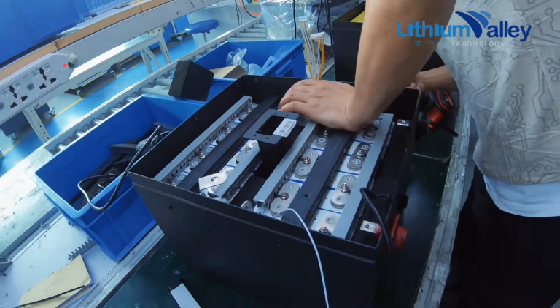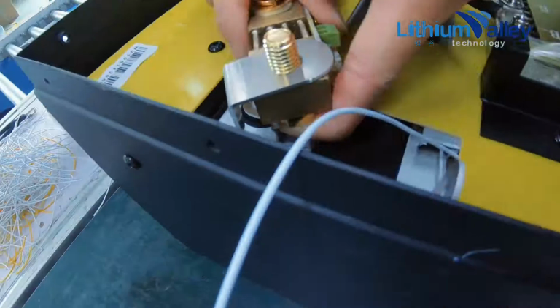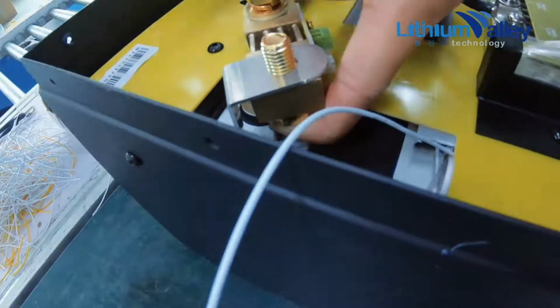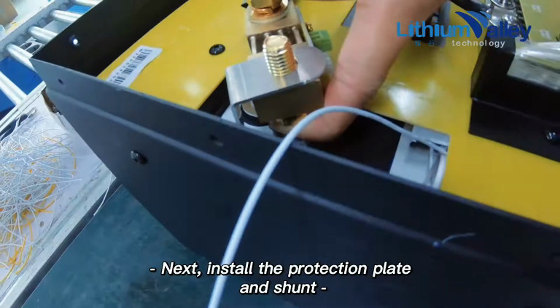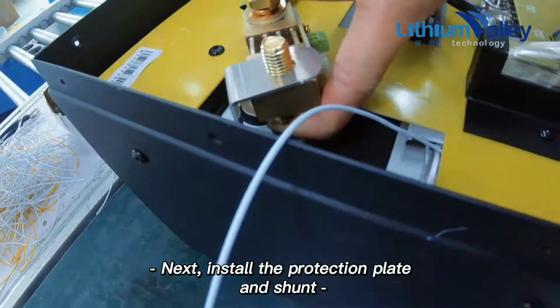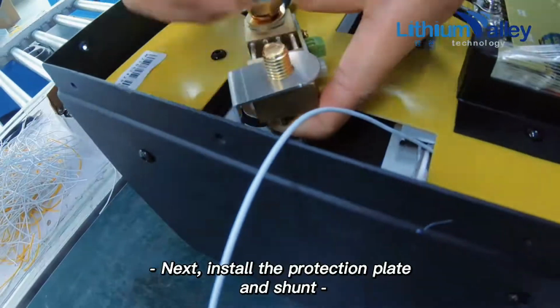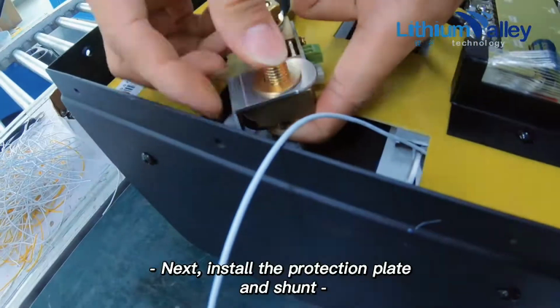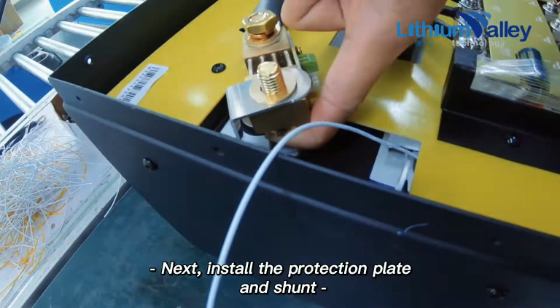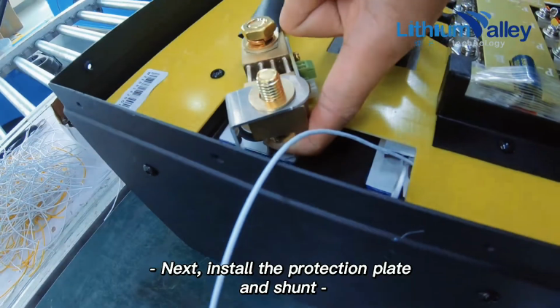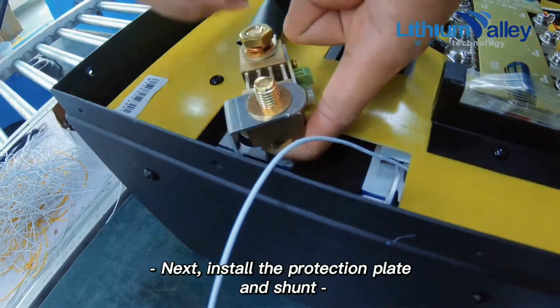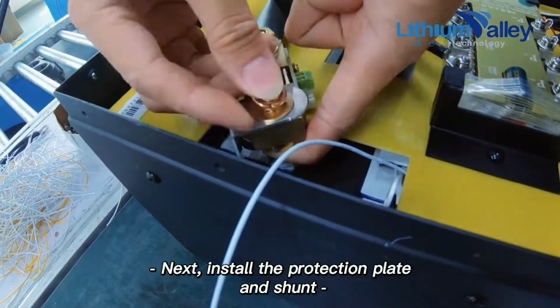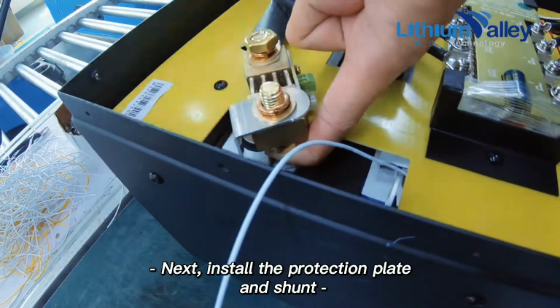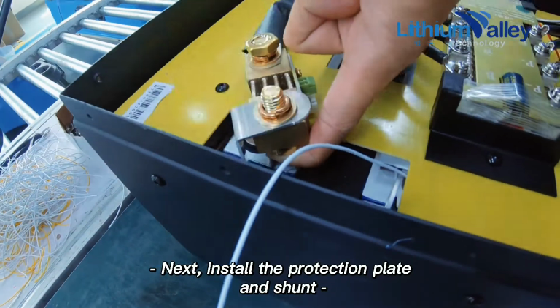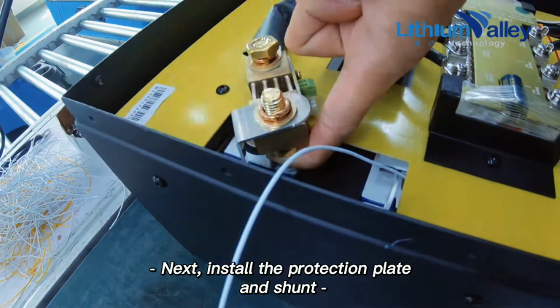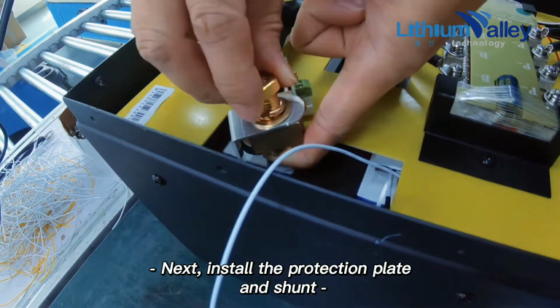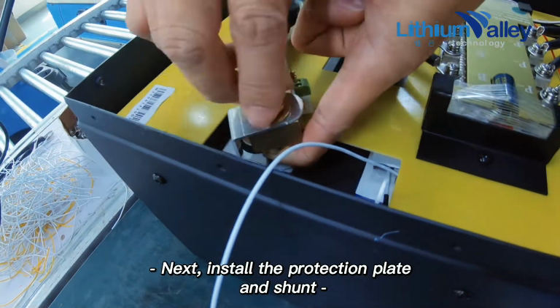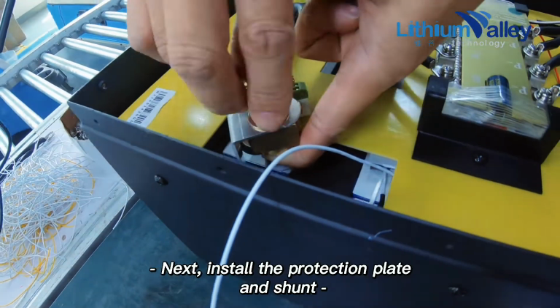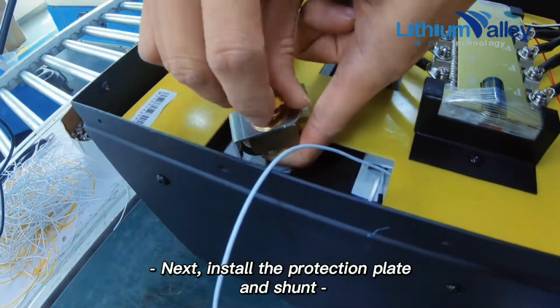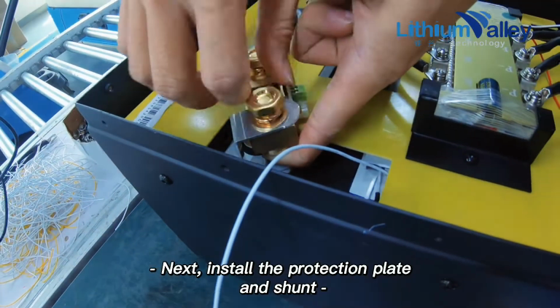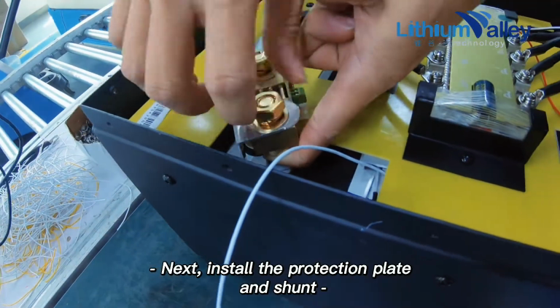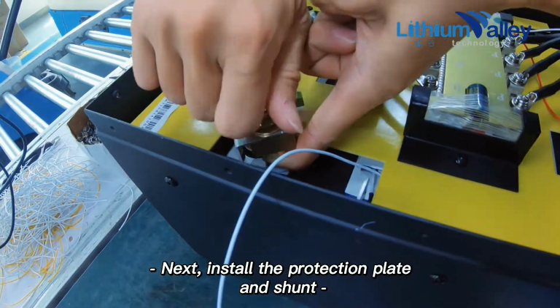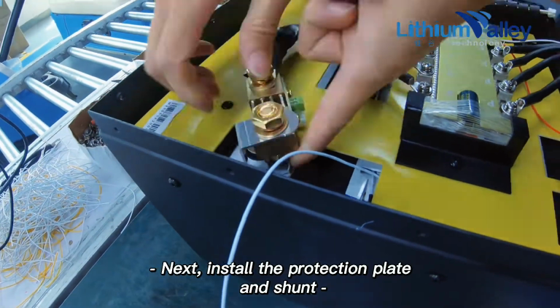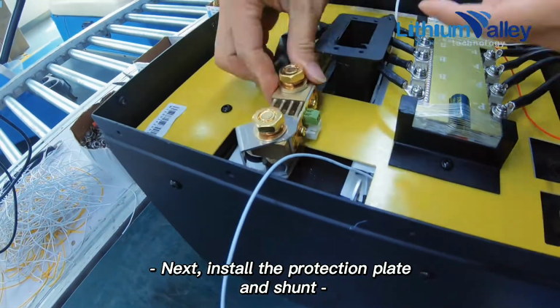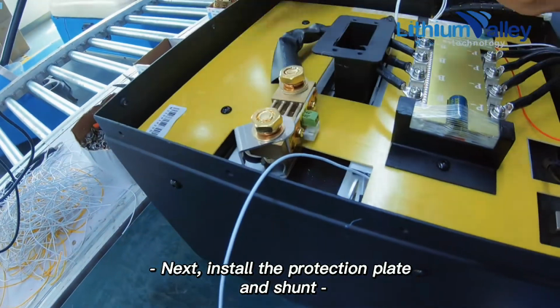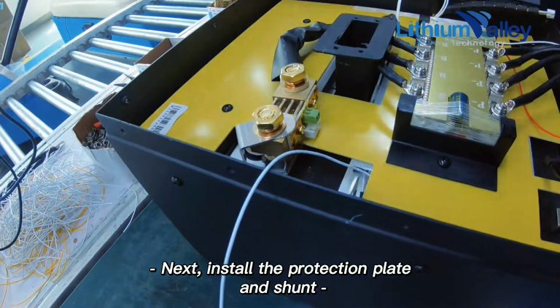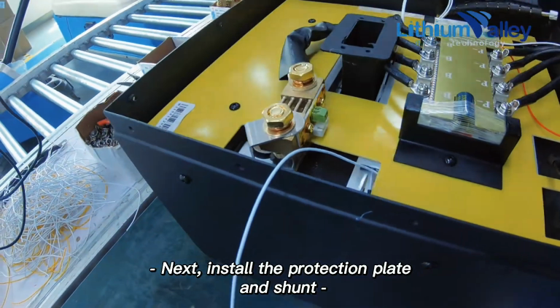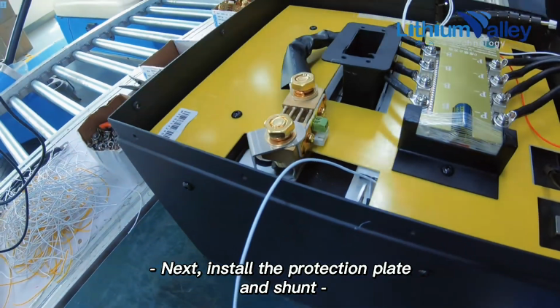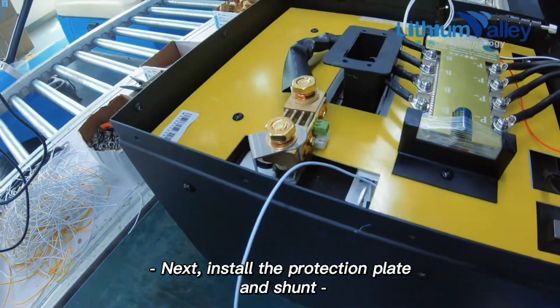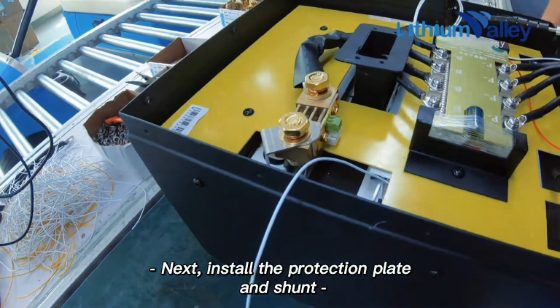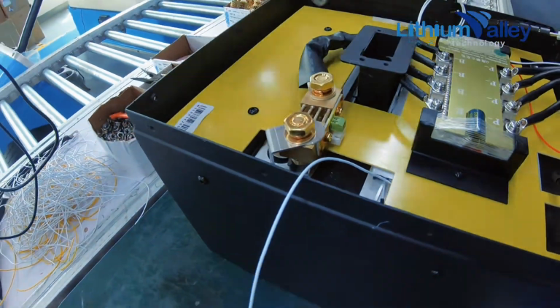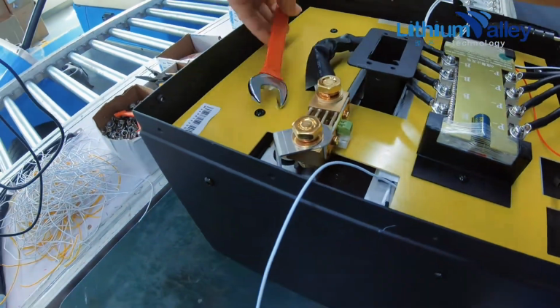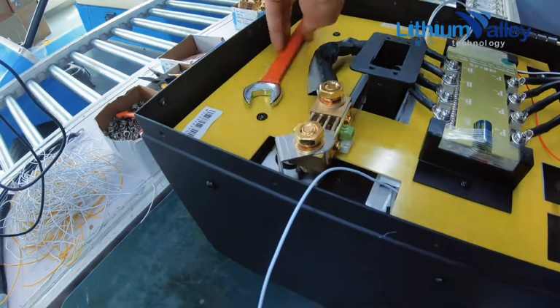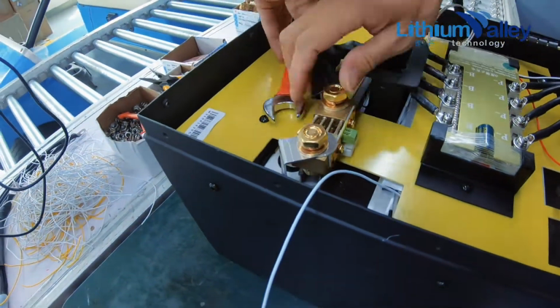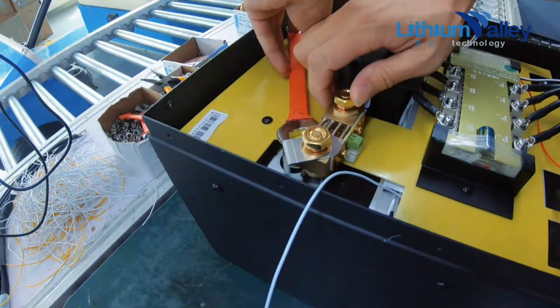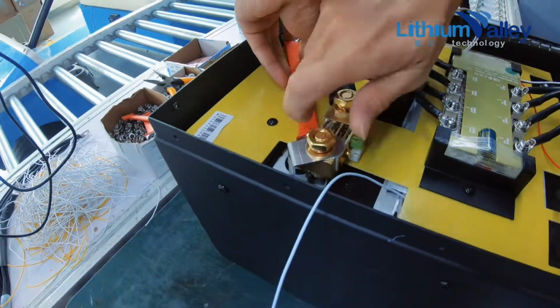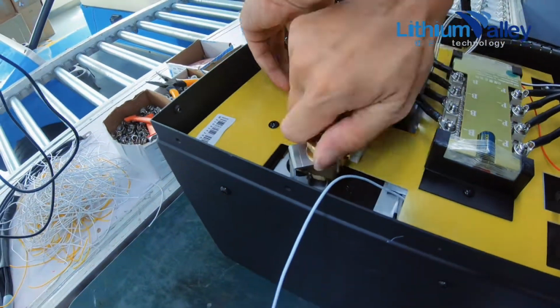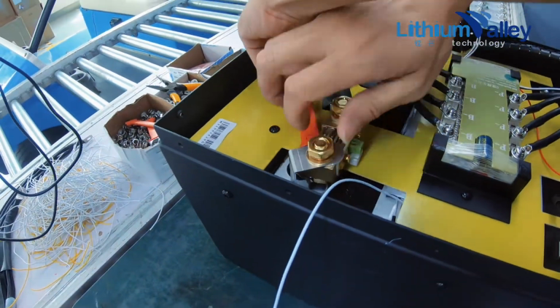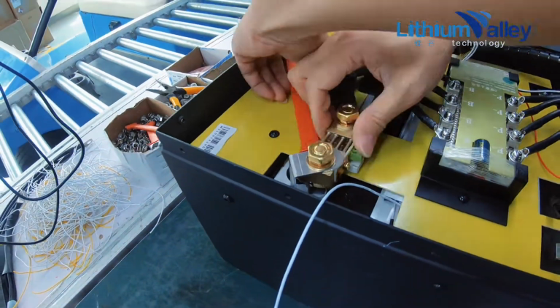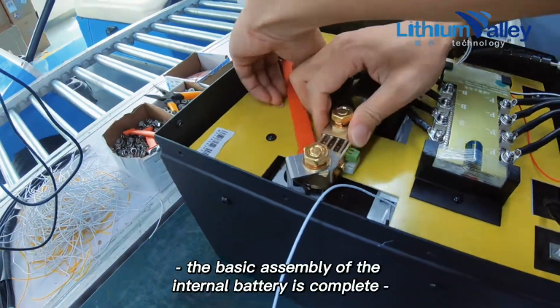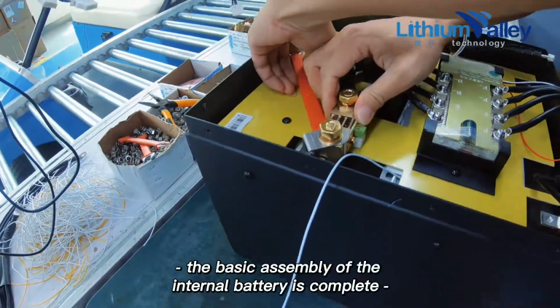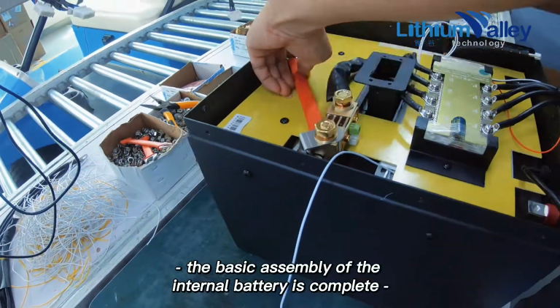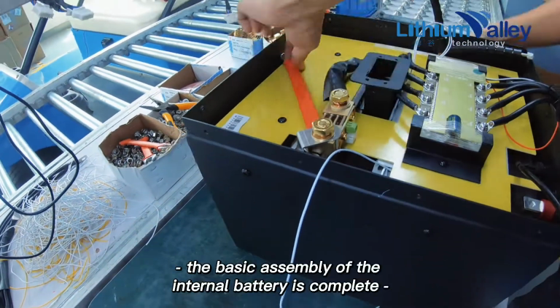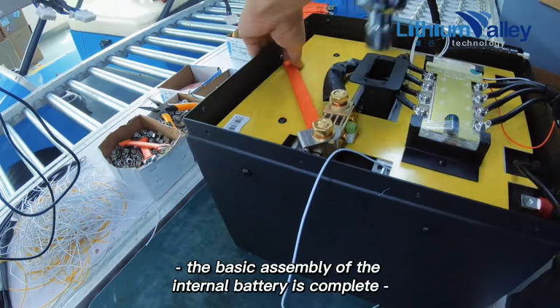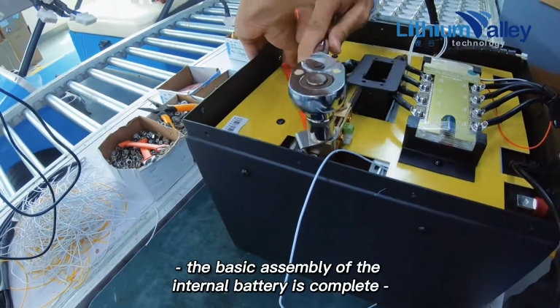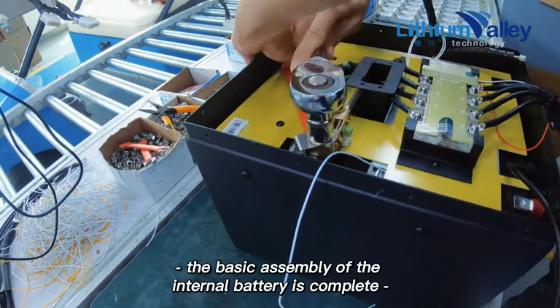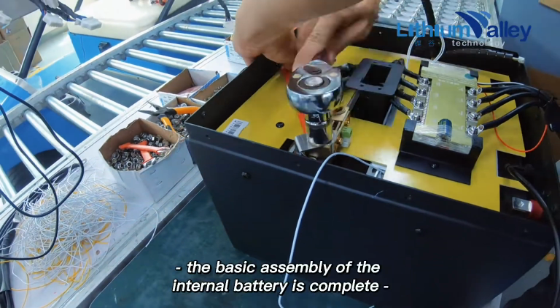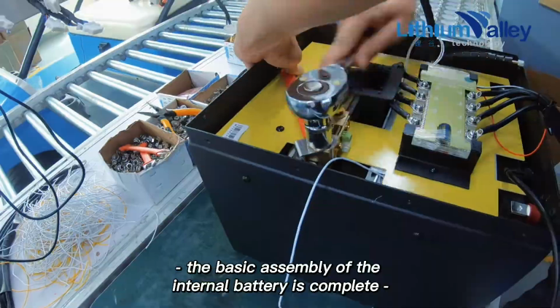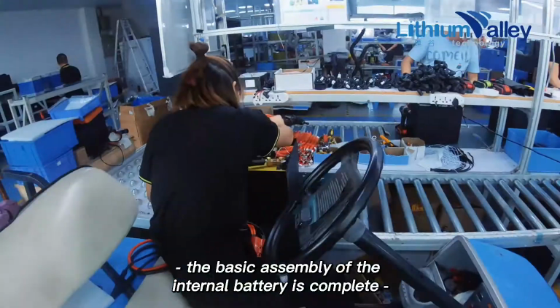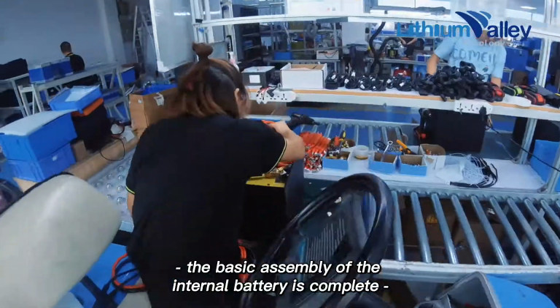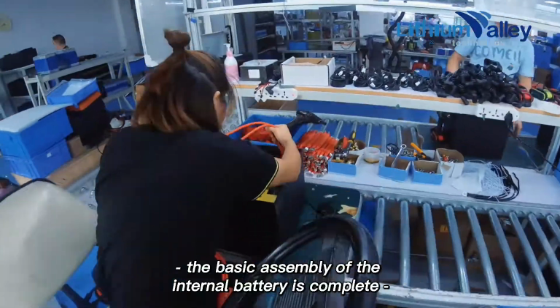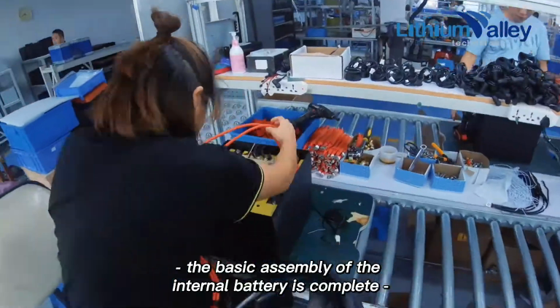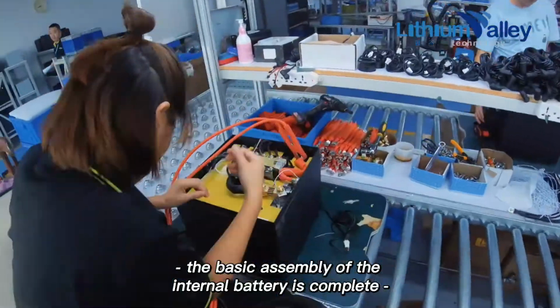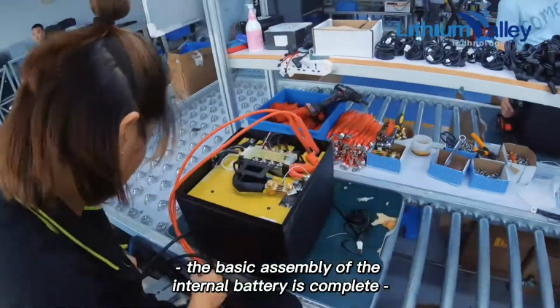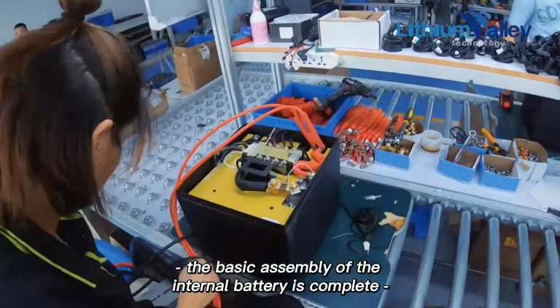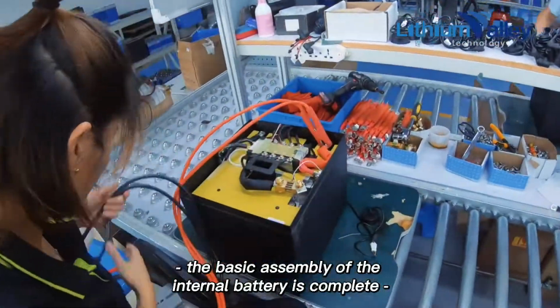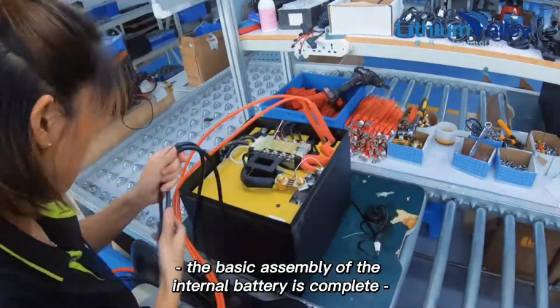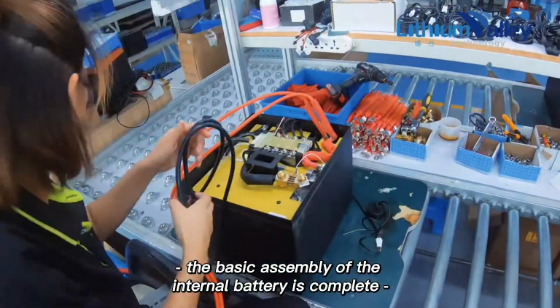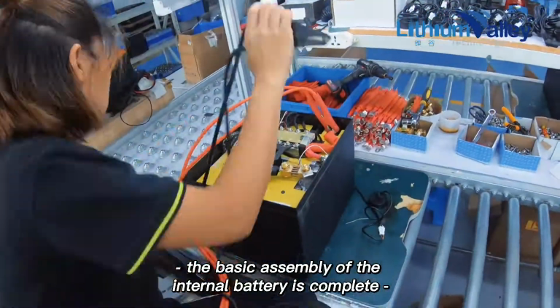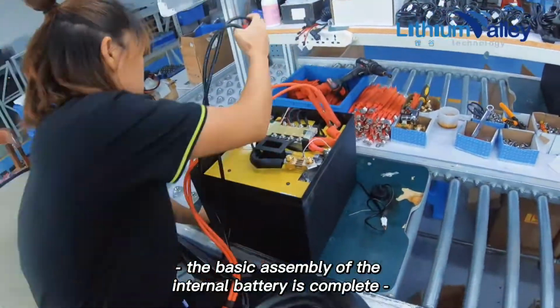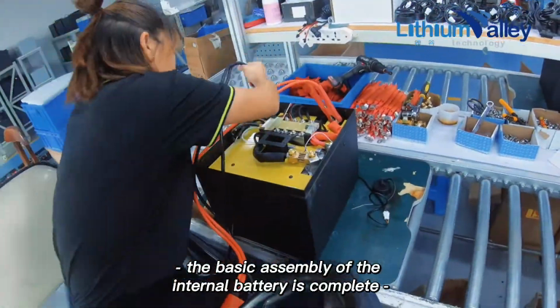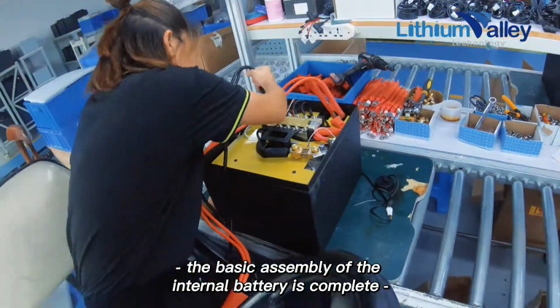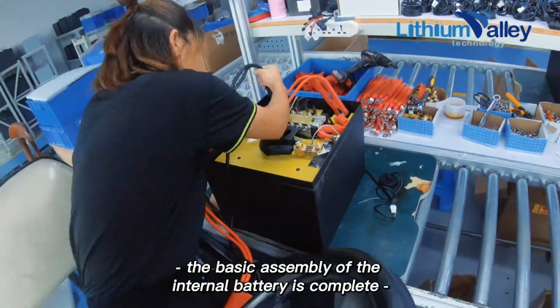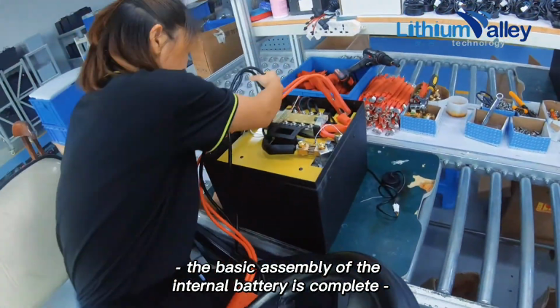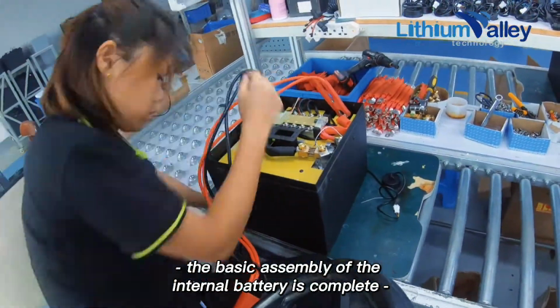Next, install the protection plate and shunt. The basic assembly of the internal battery is now complete.